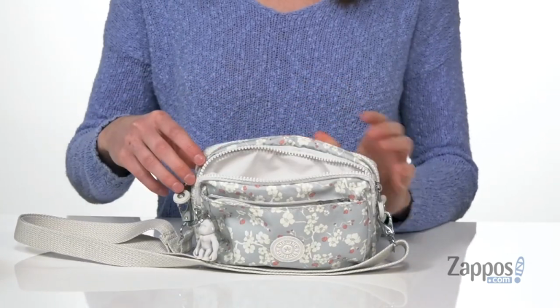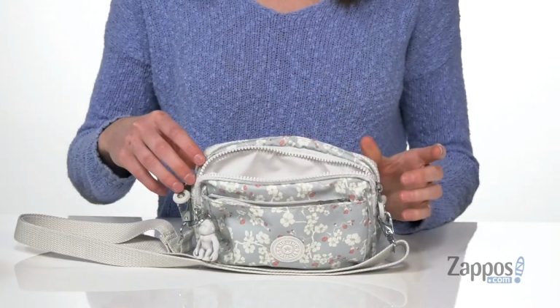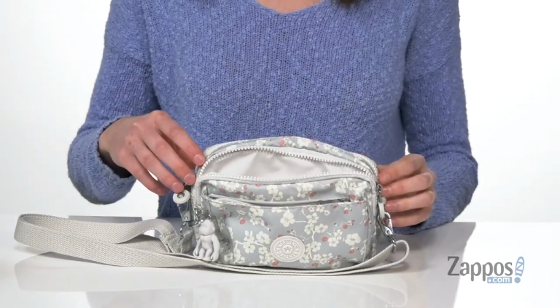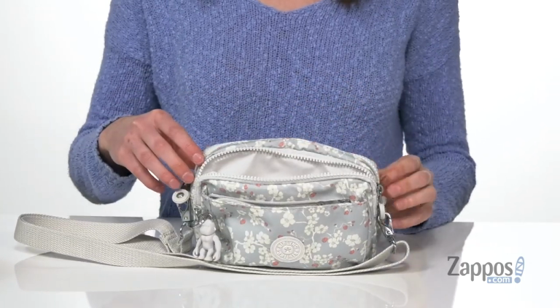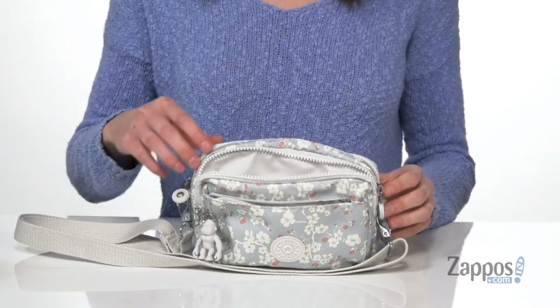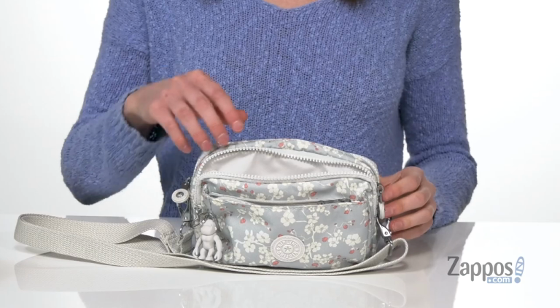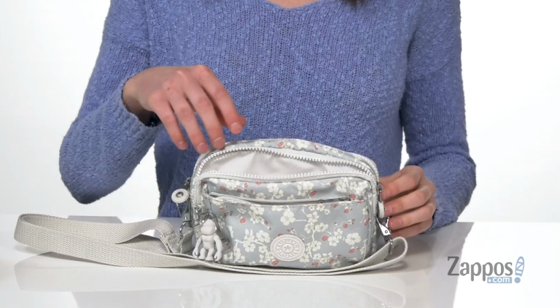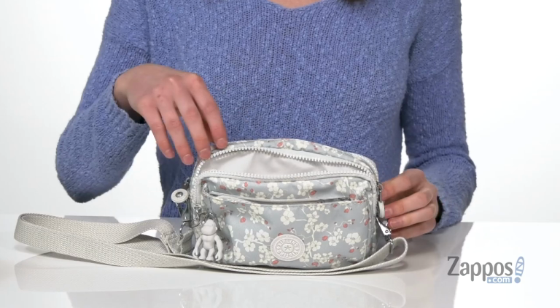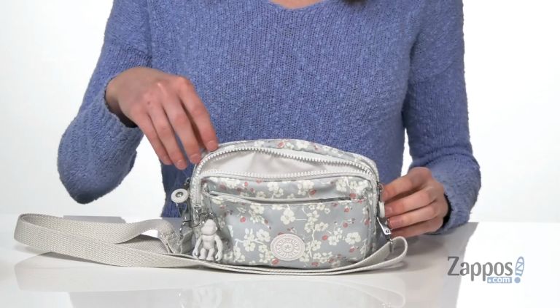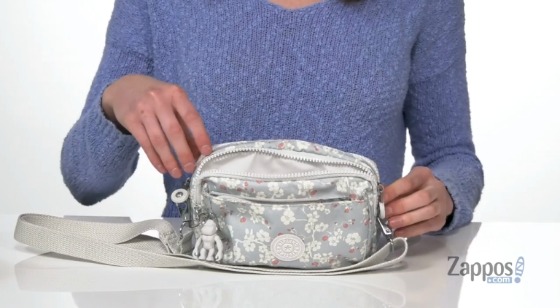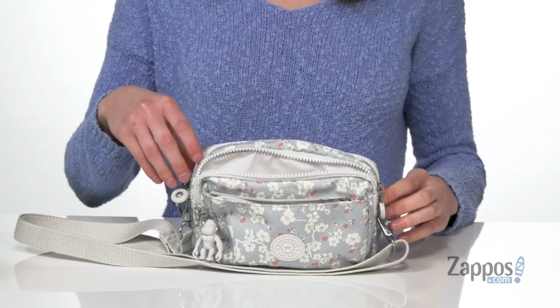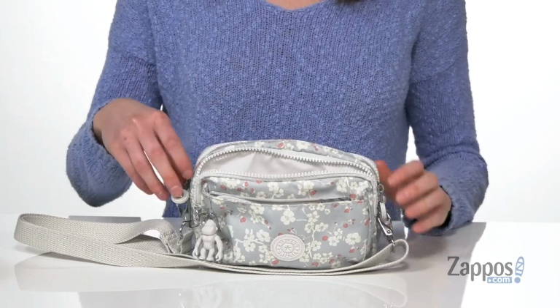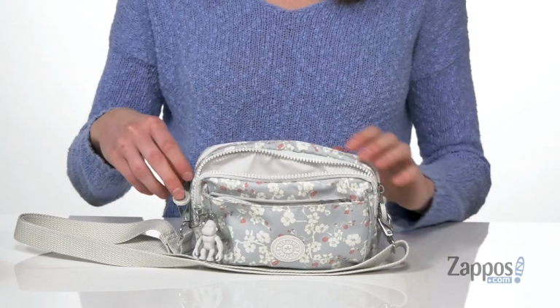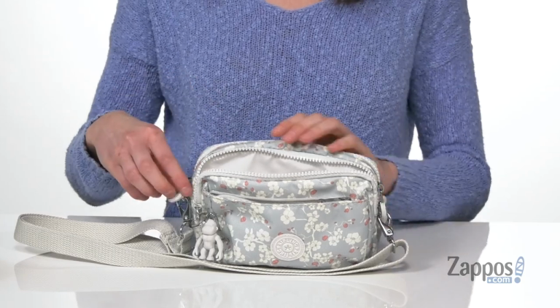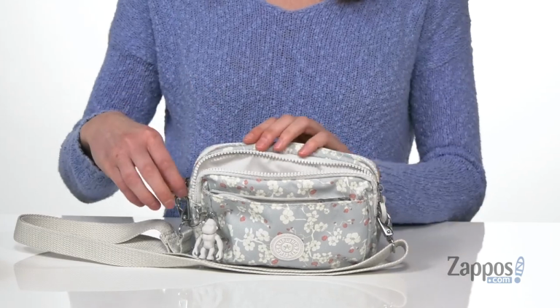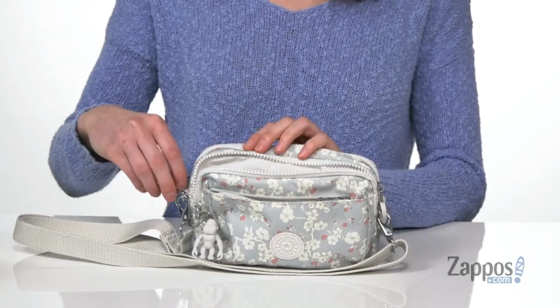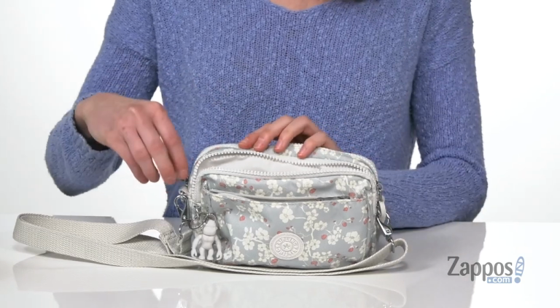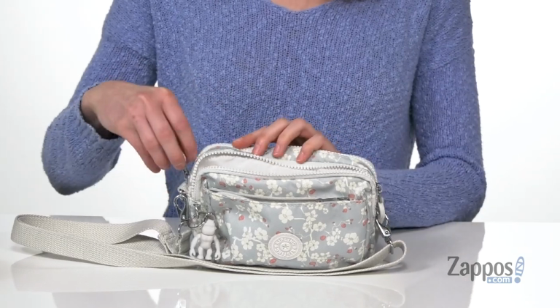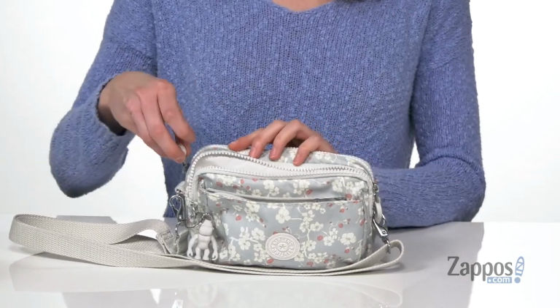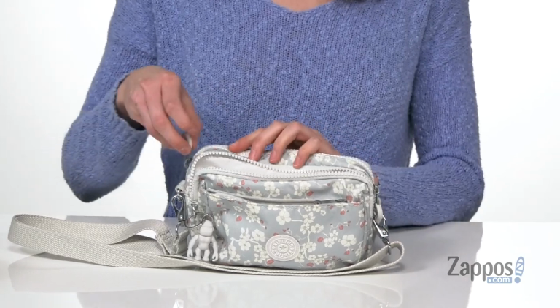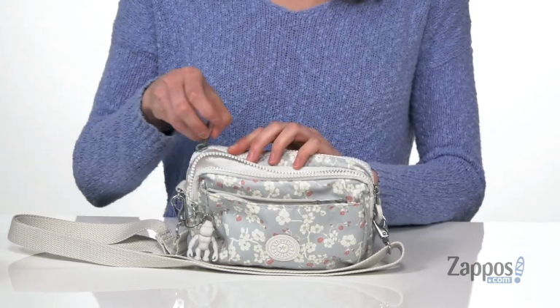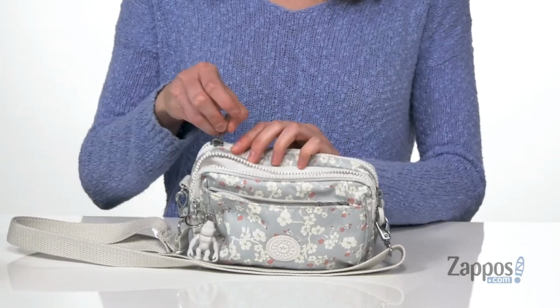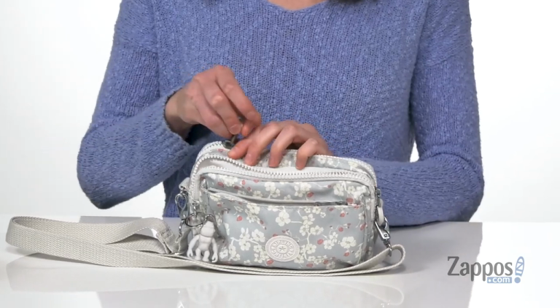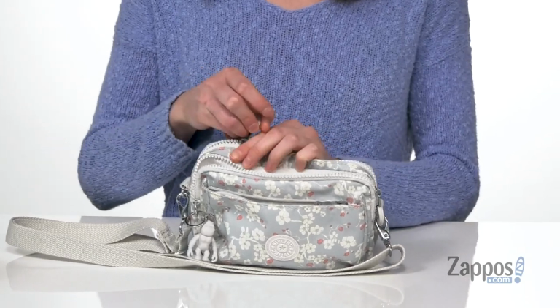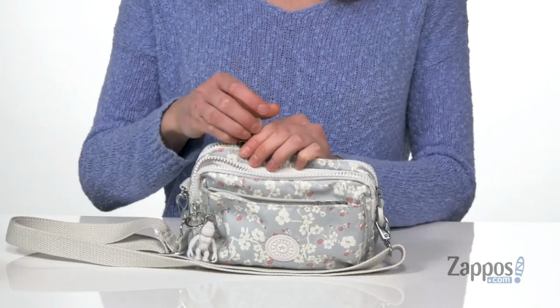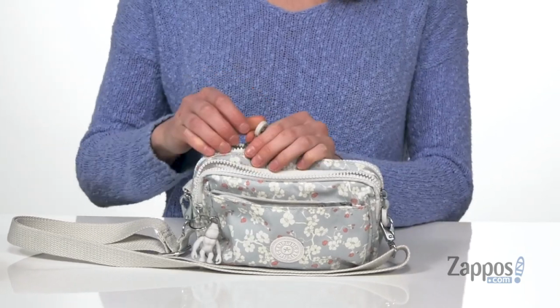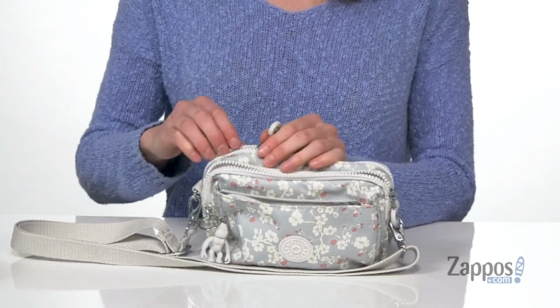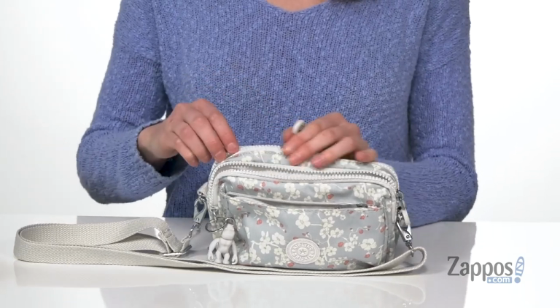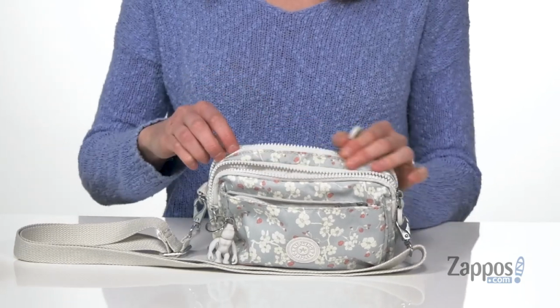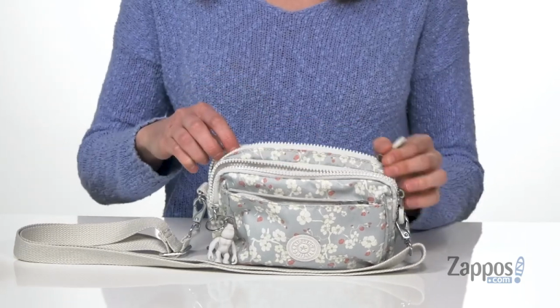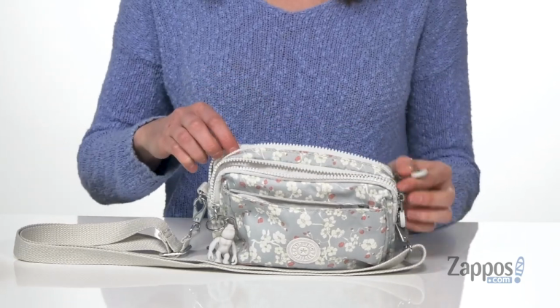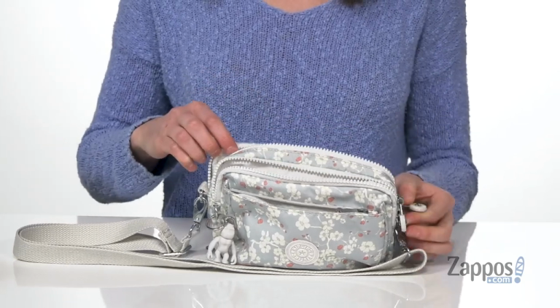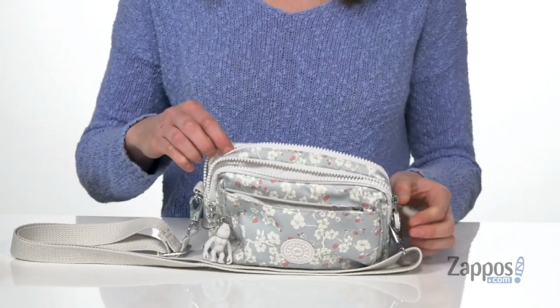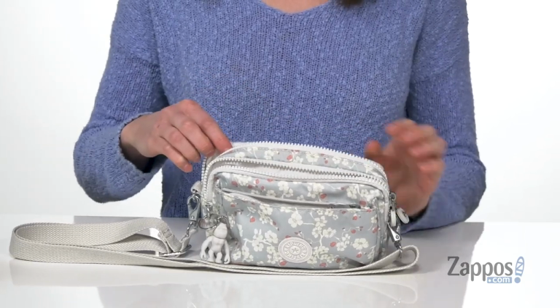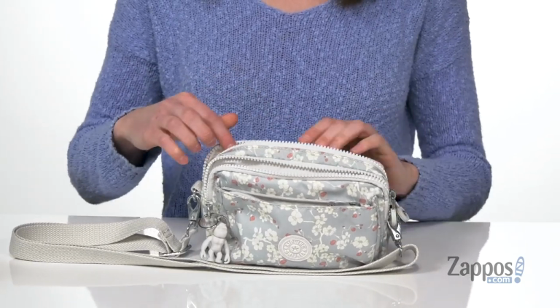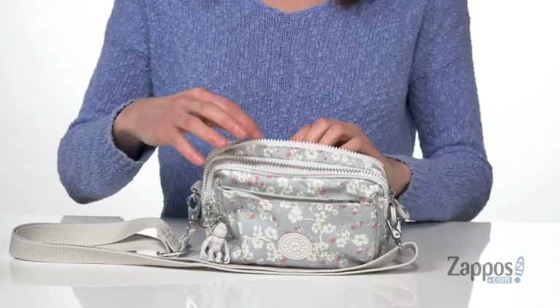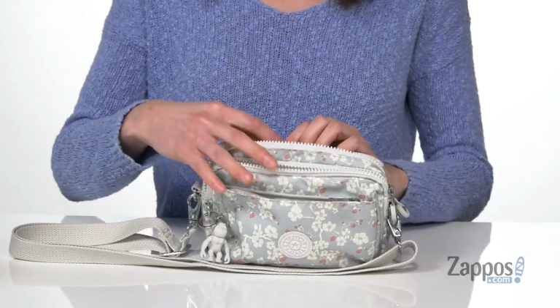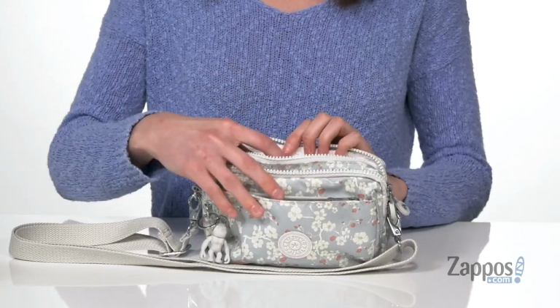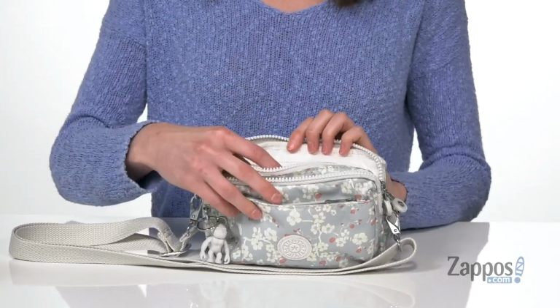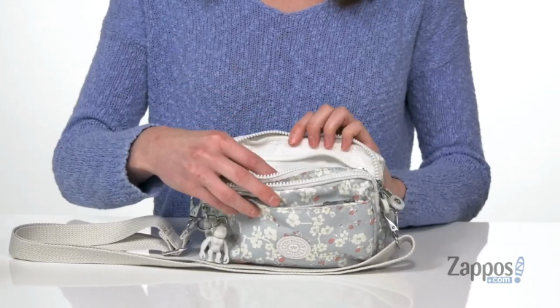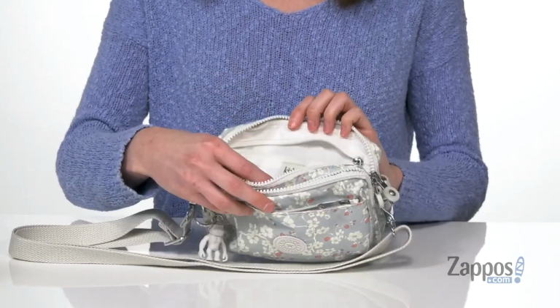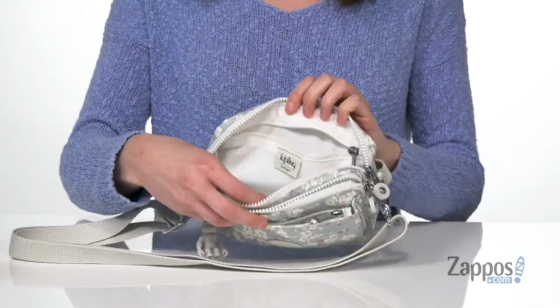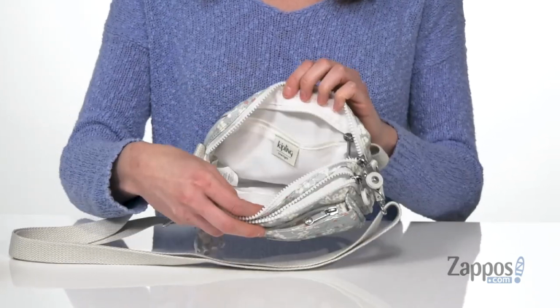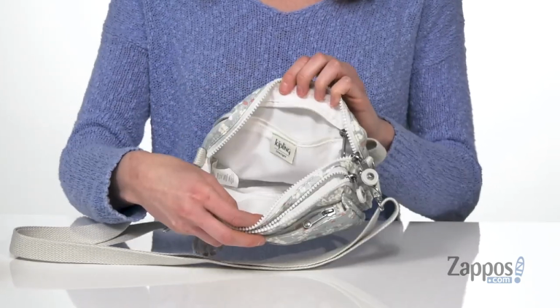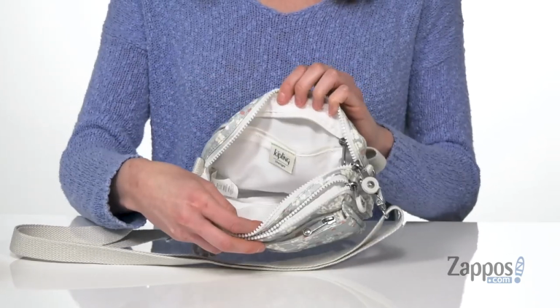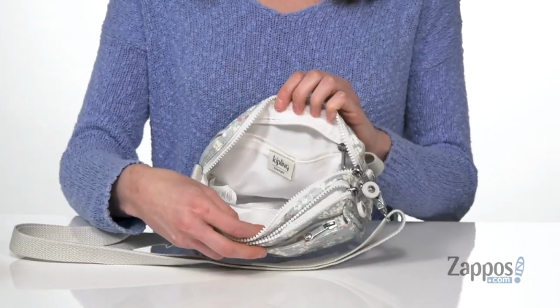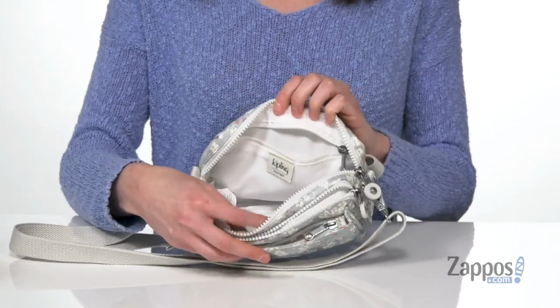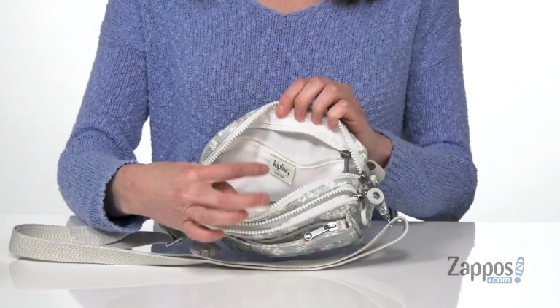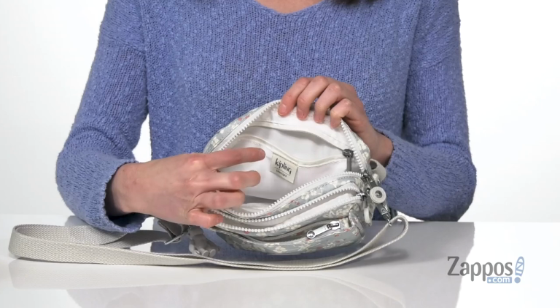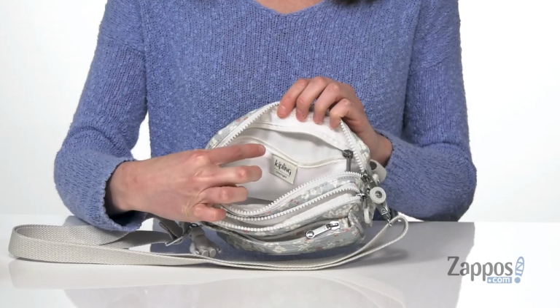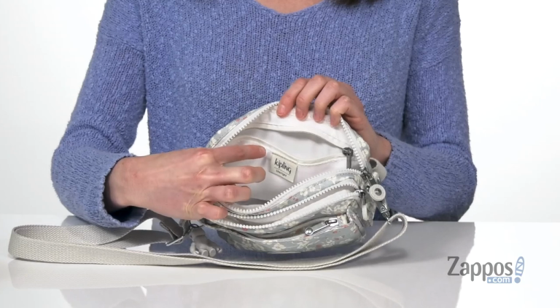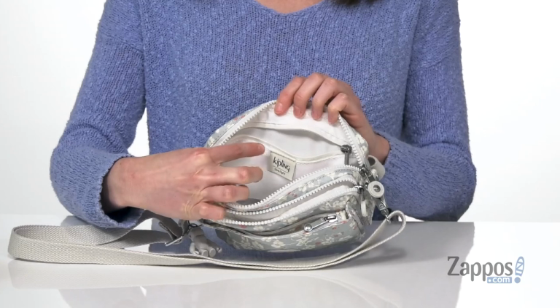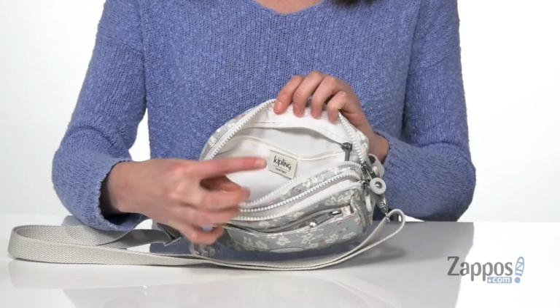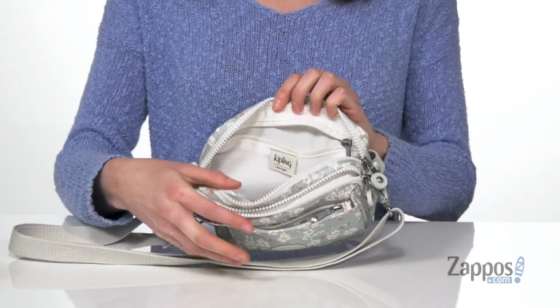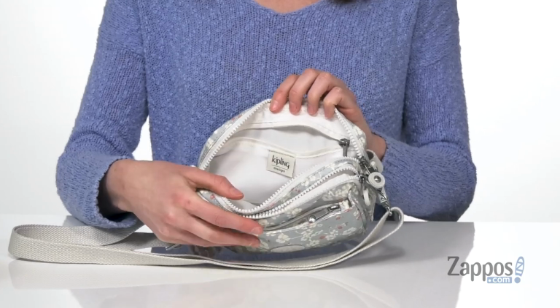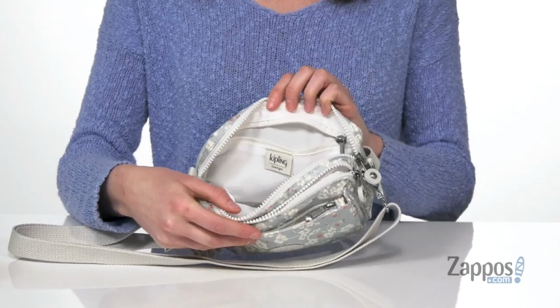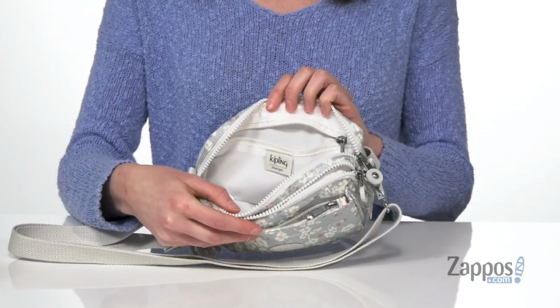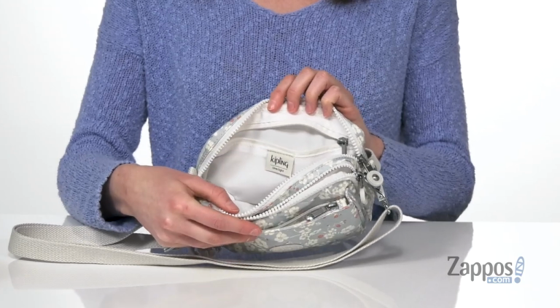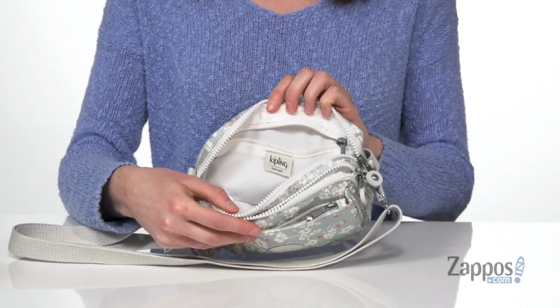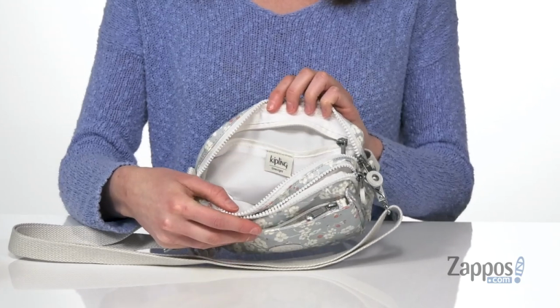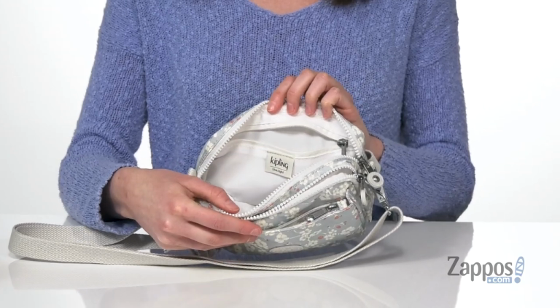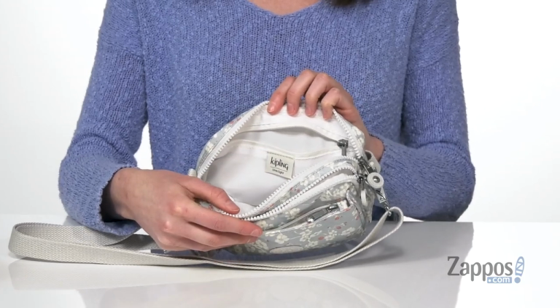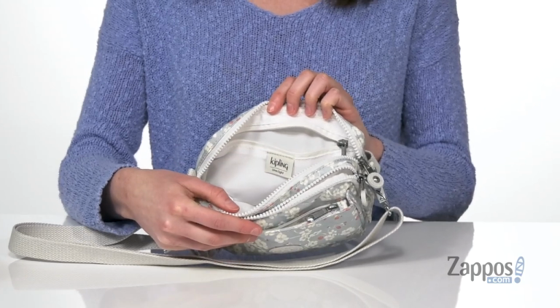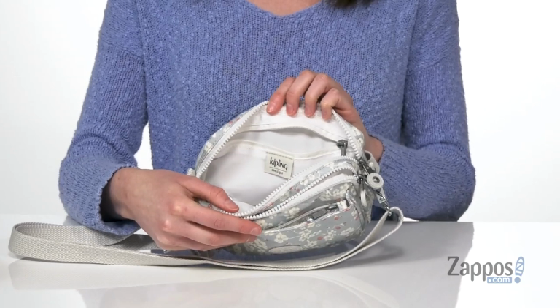And this back one I think would be best for any wallet or cash you're gonna be carrying on you, because it's got that additional zip pocket on the back wall.